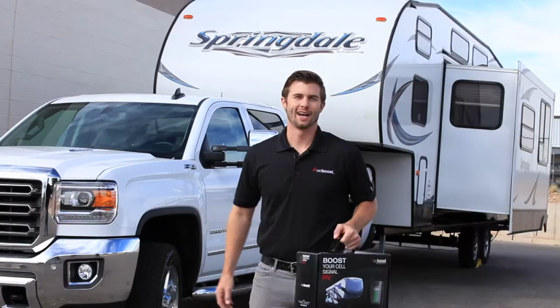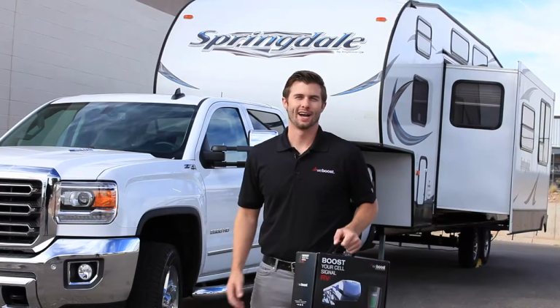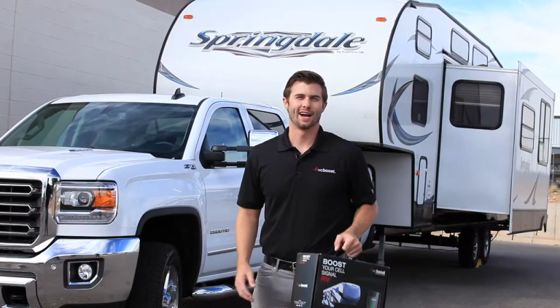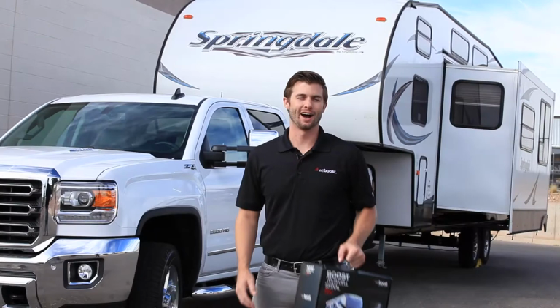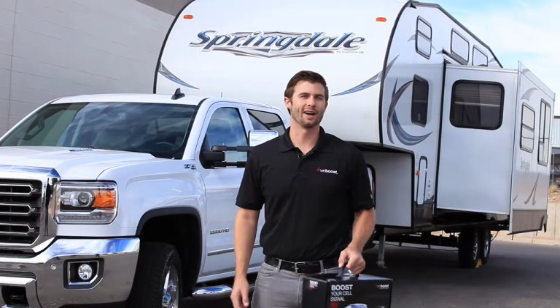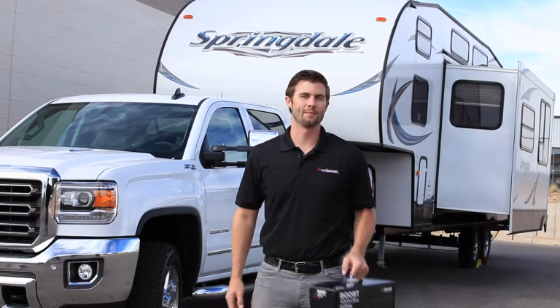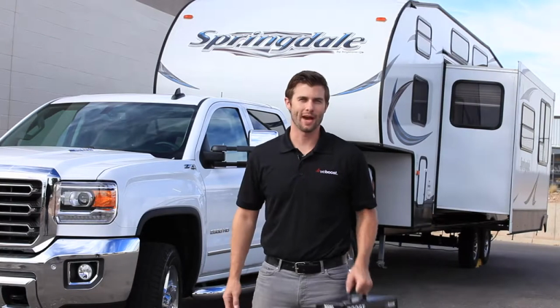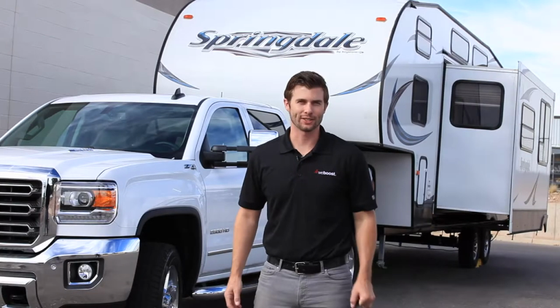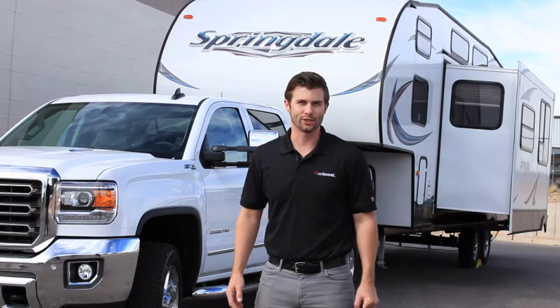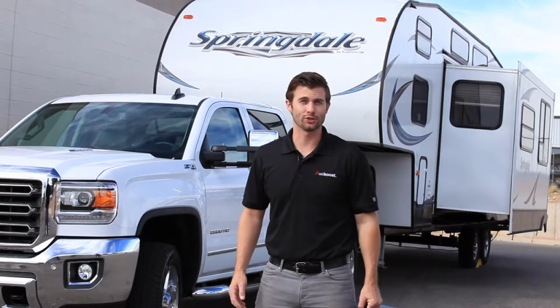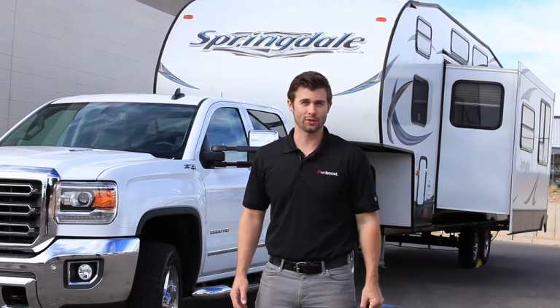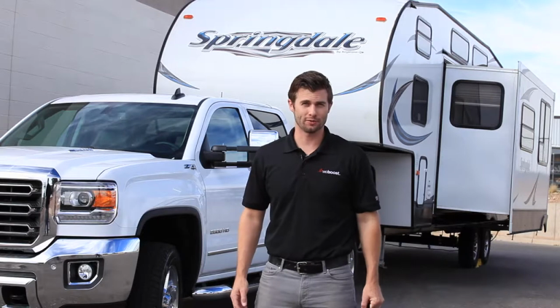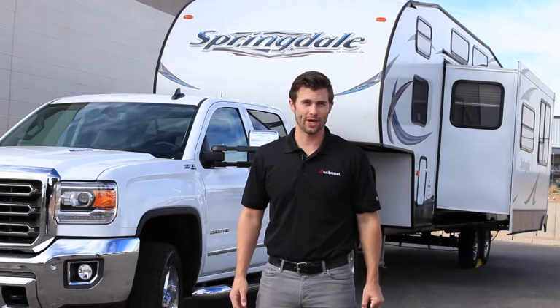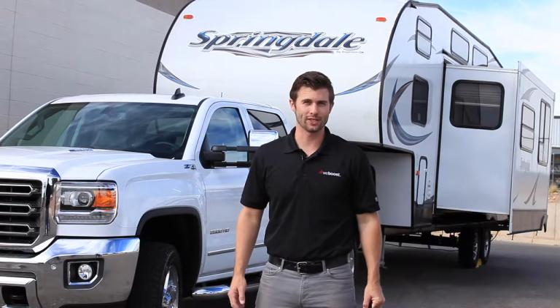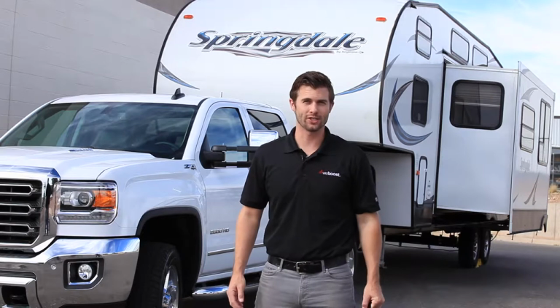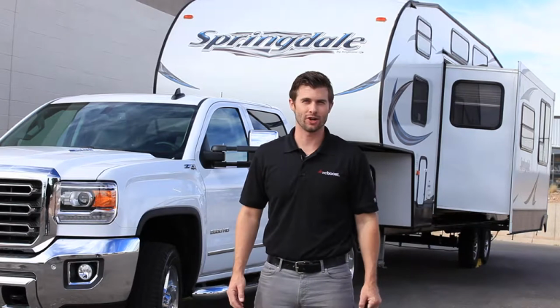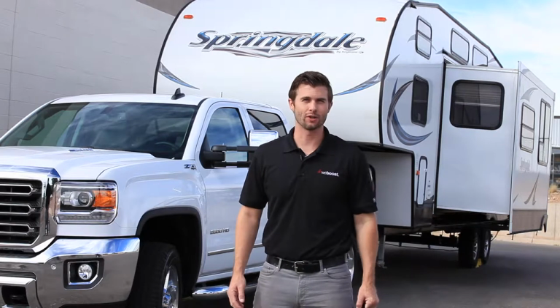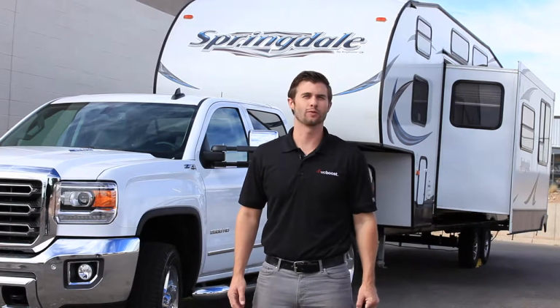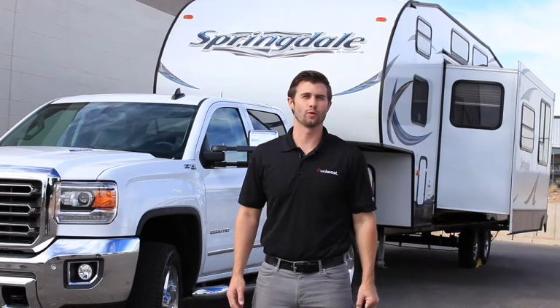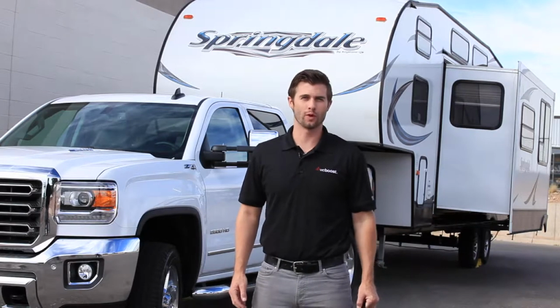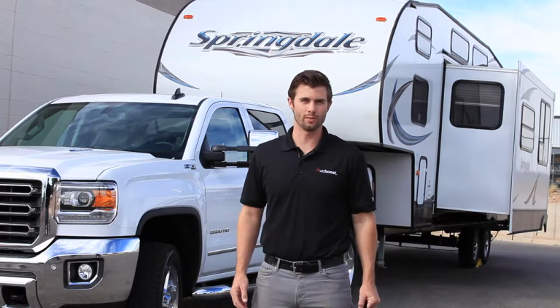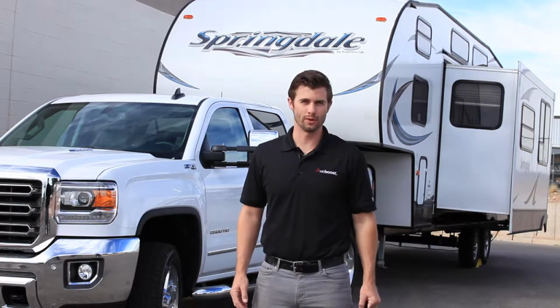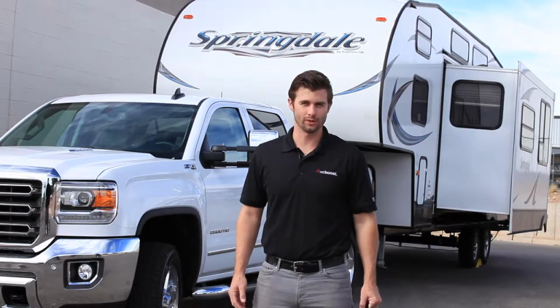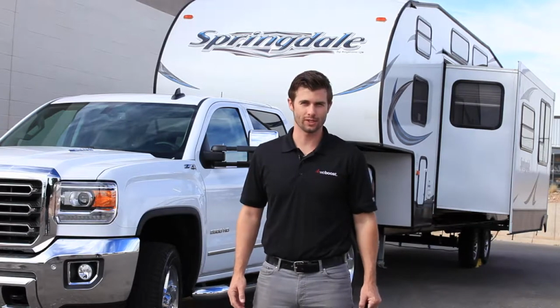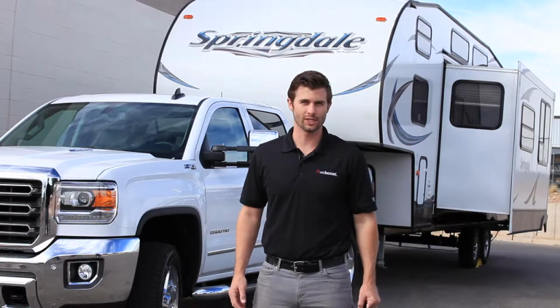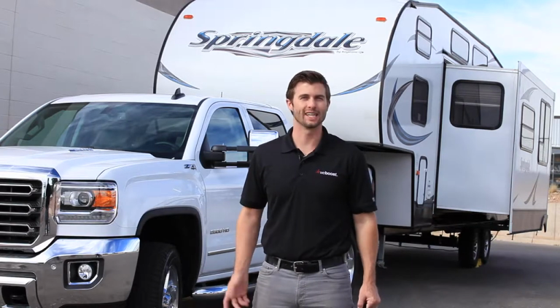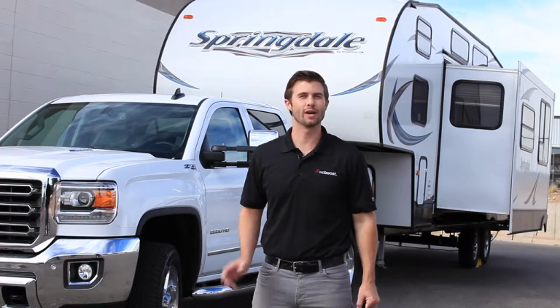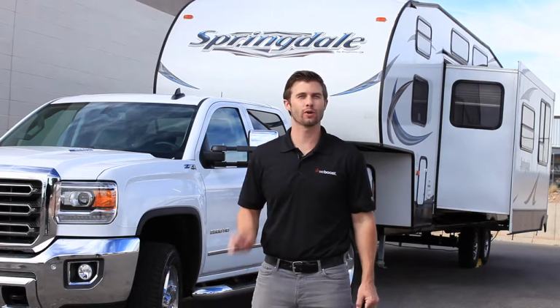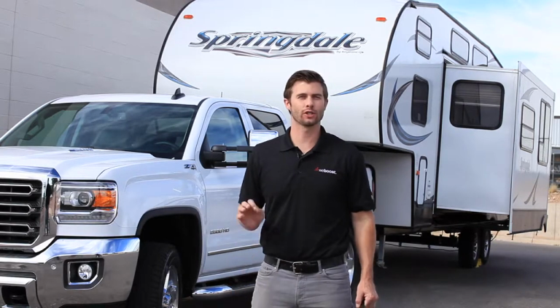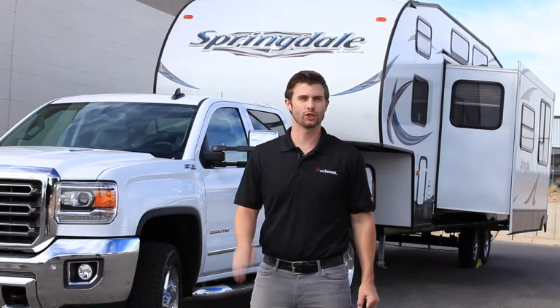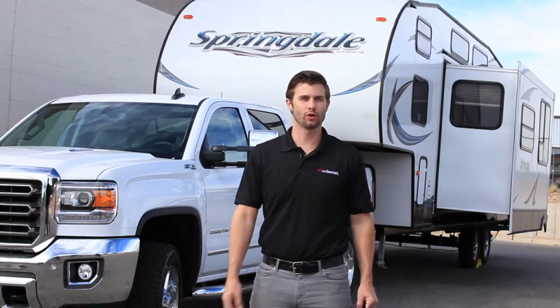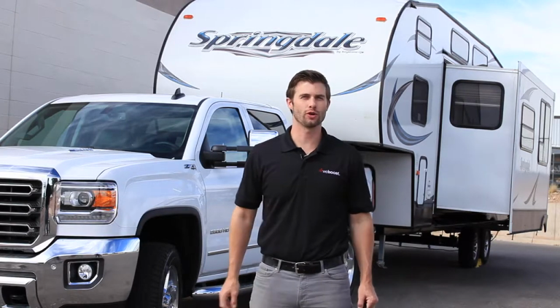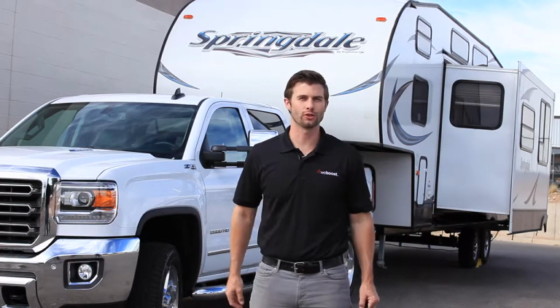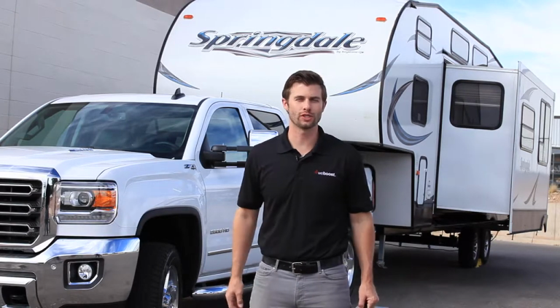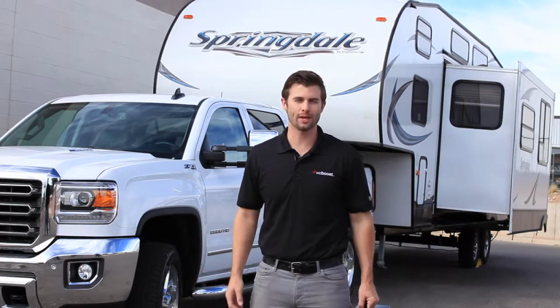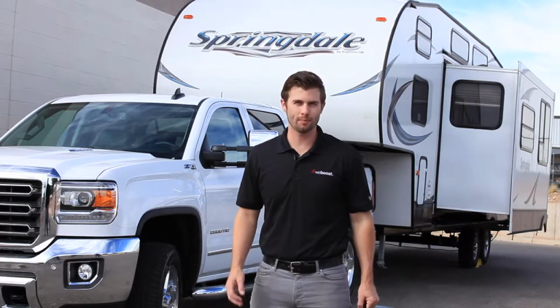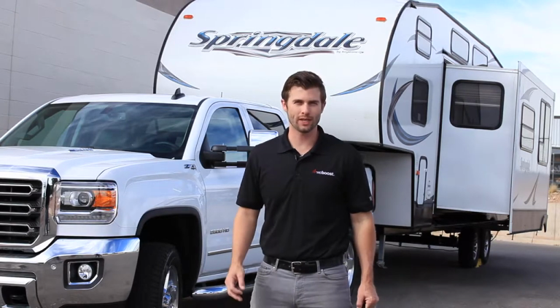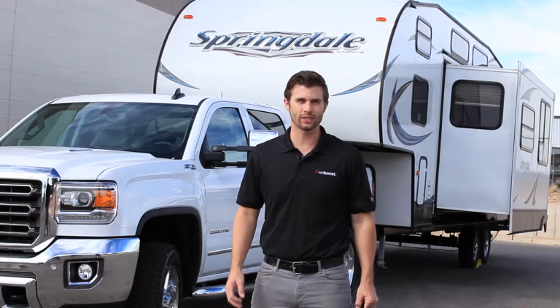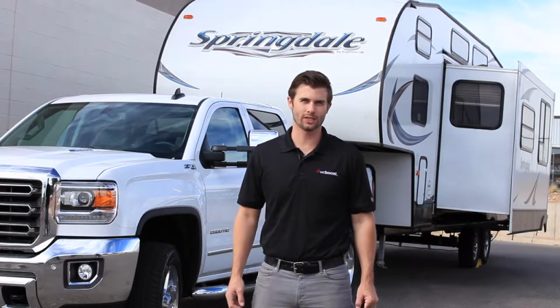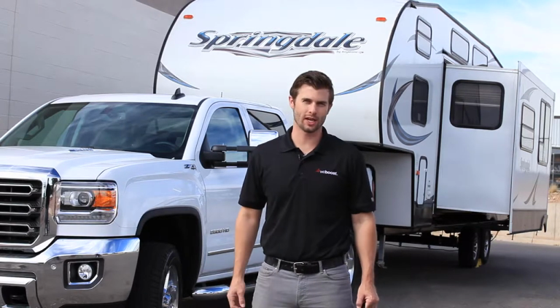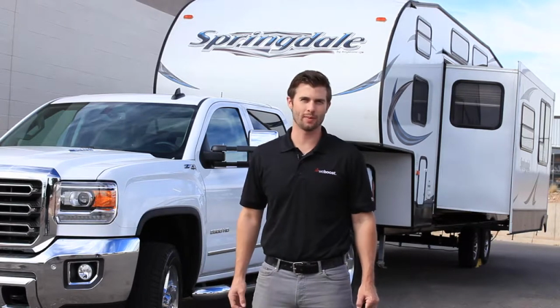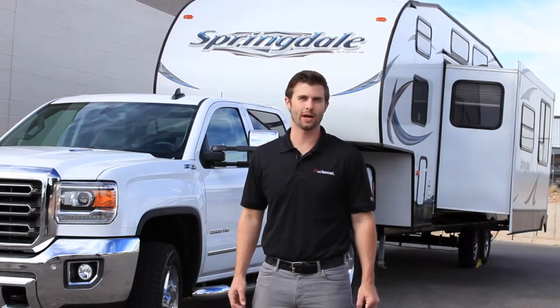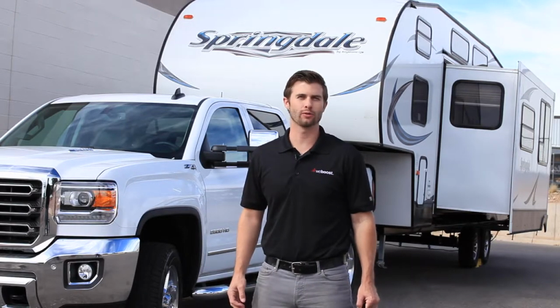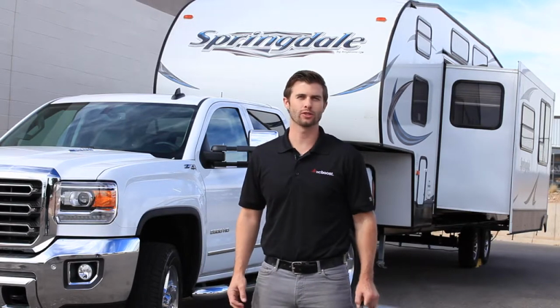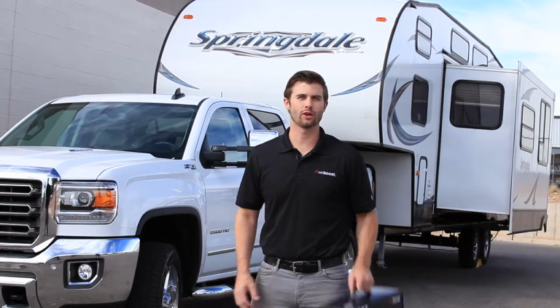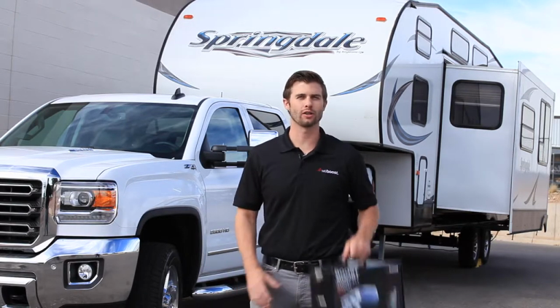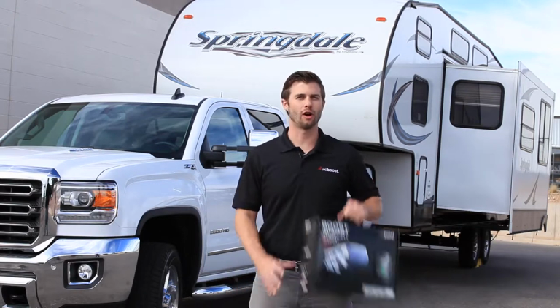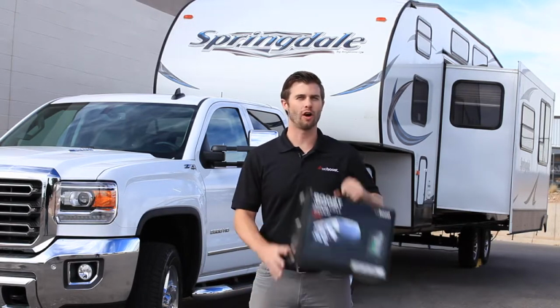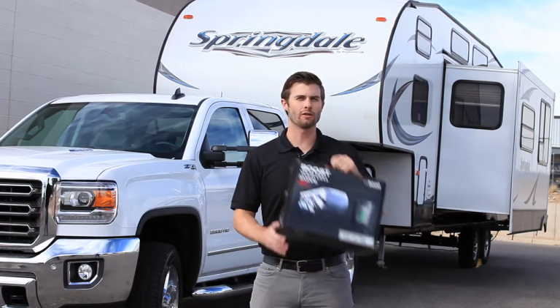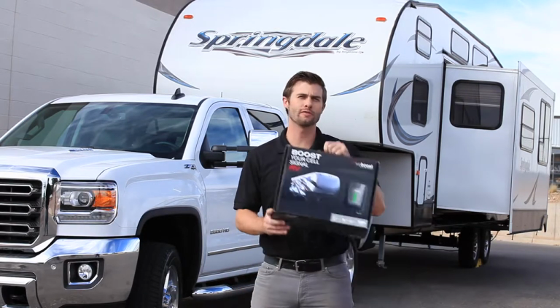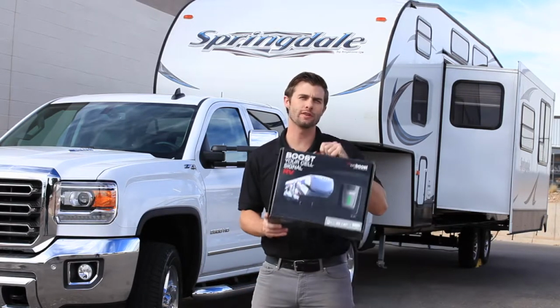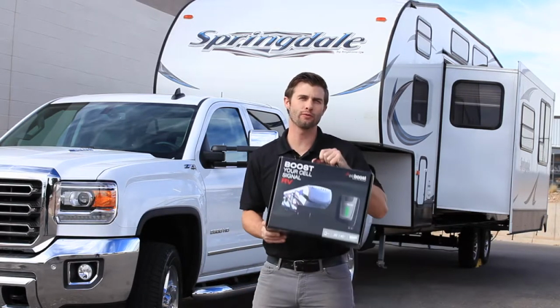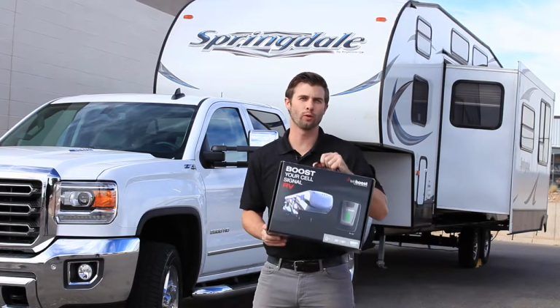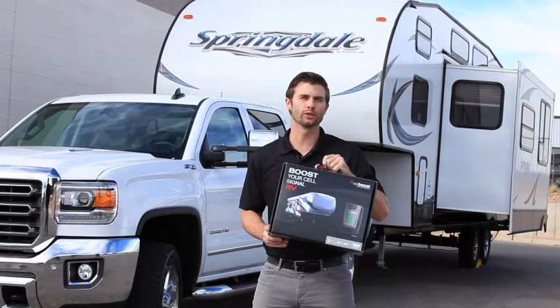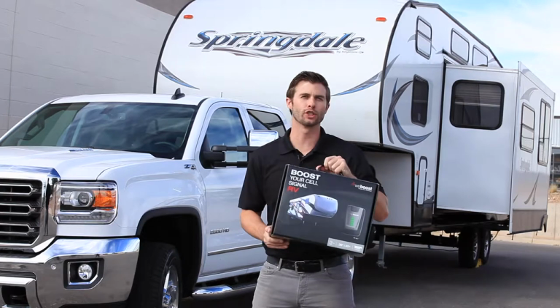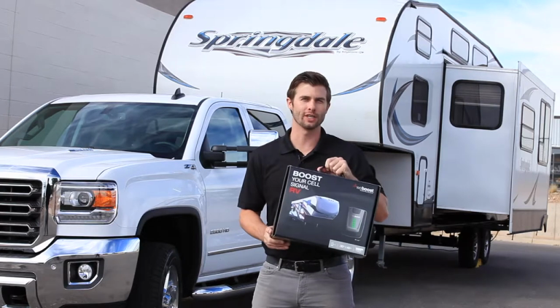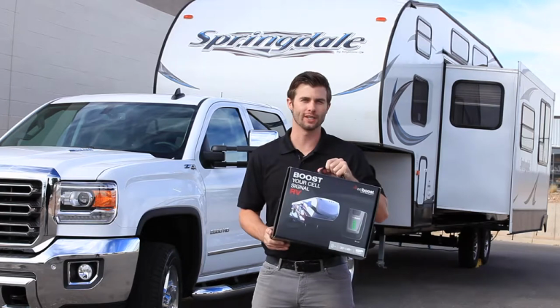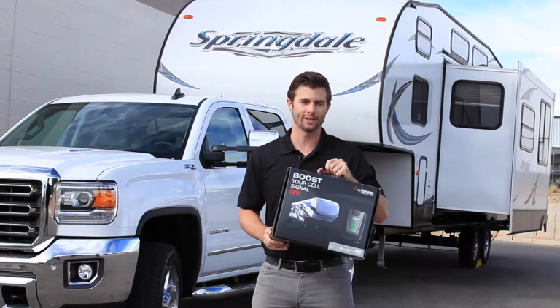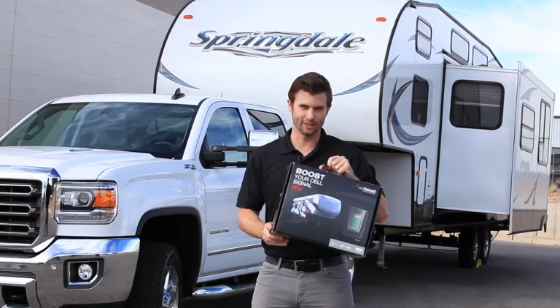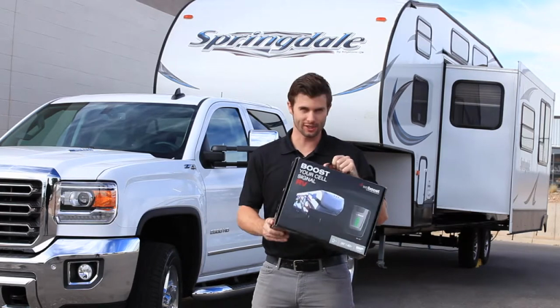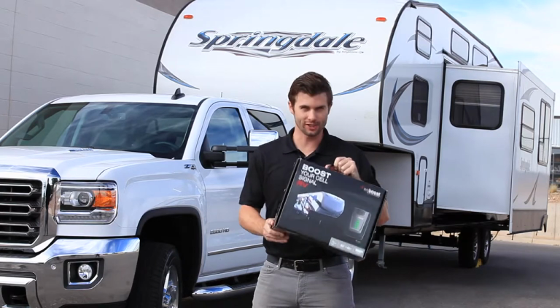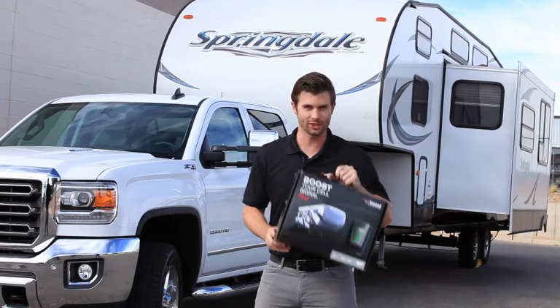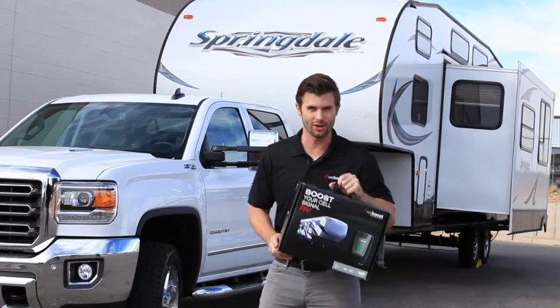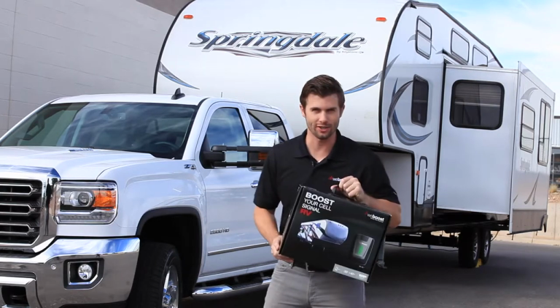Hi, I'm Max, a certified installer for WeBoost. Today we're going to show you step-by-step how to install the RV4G. Let's get started.